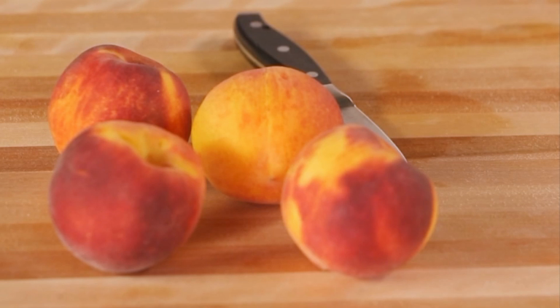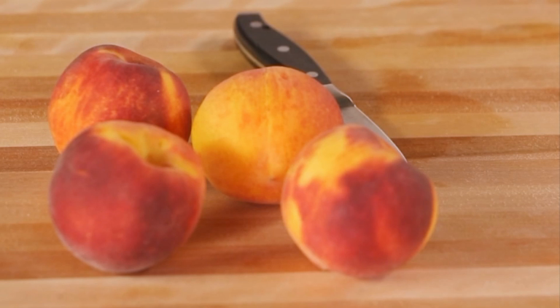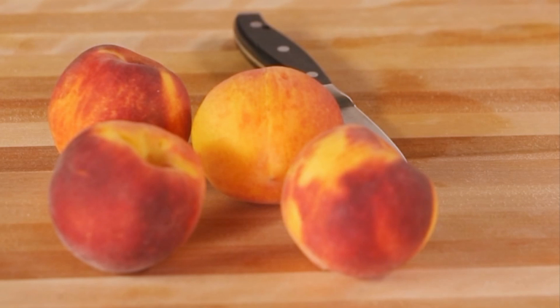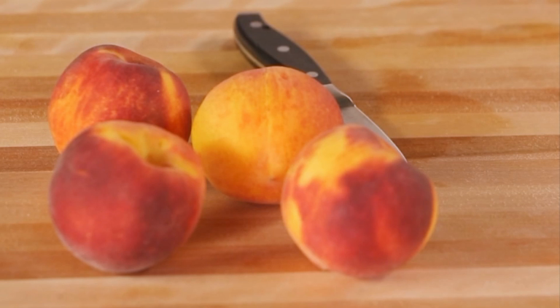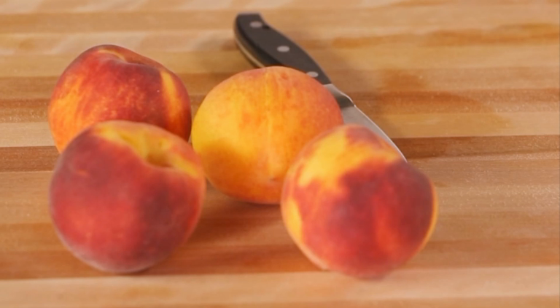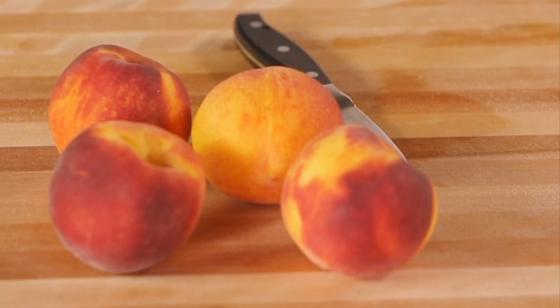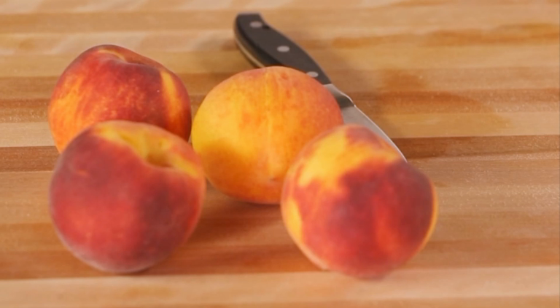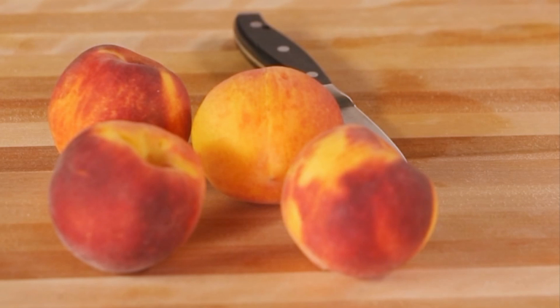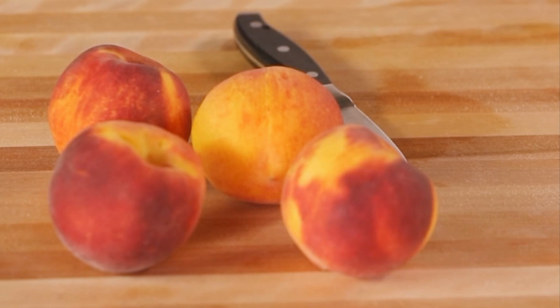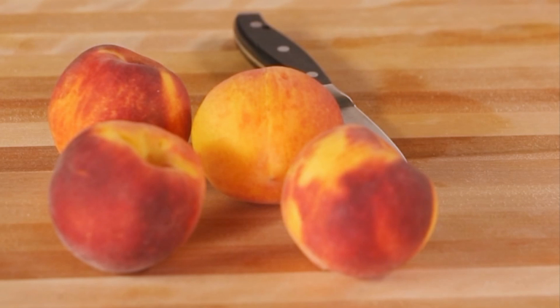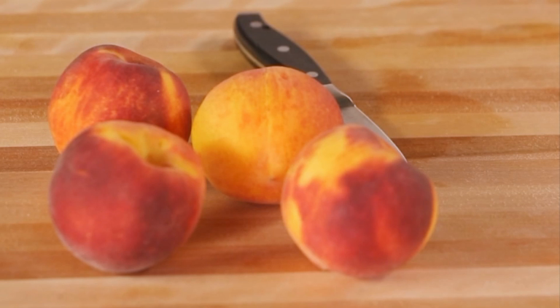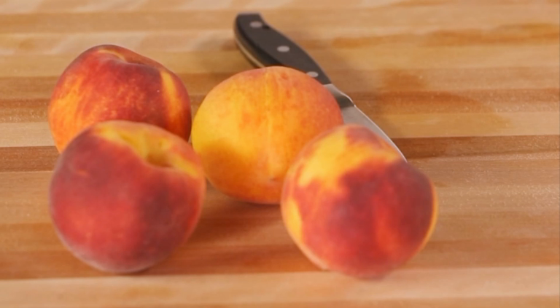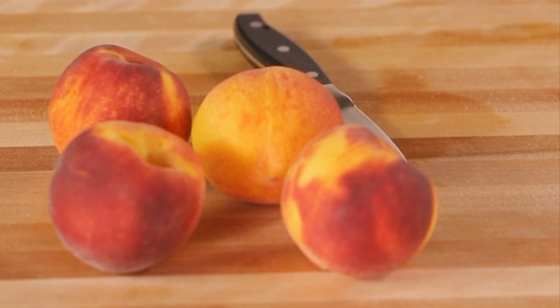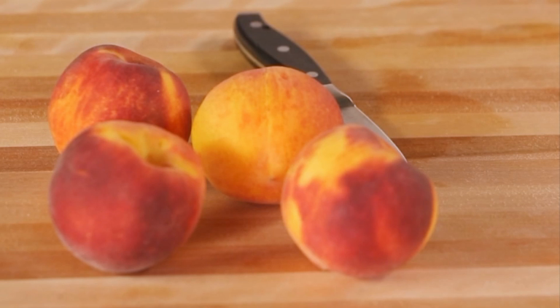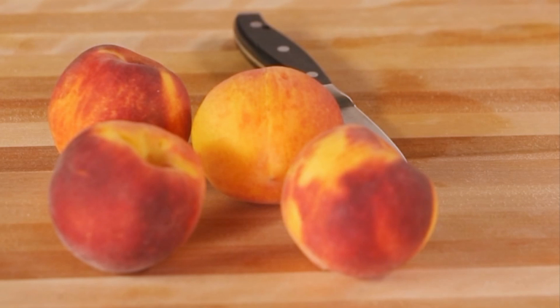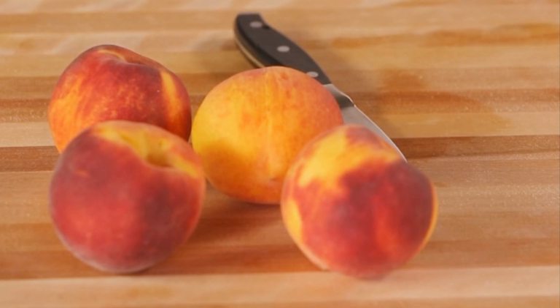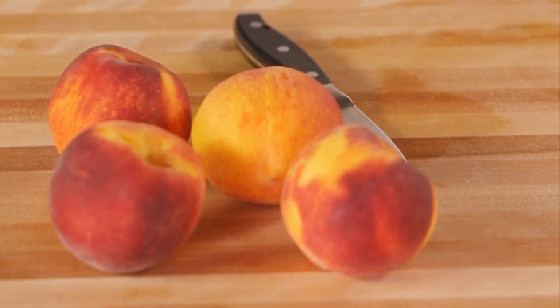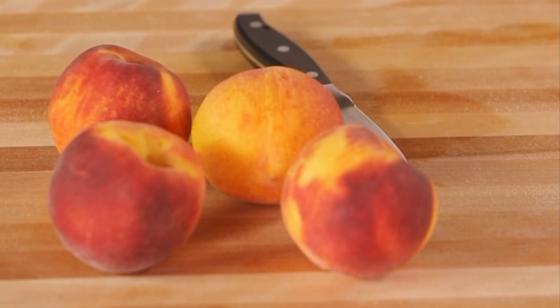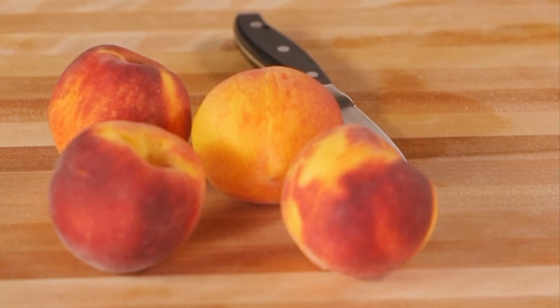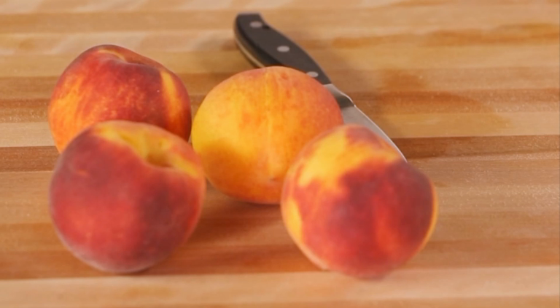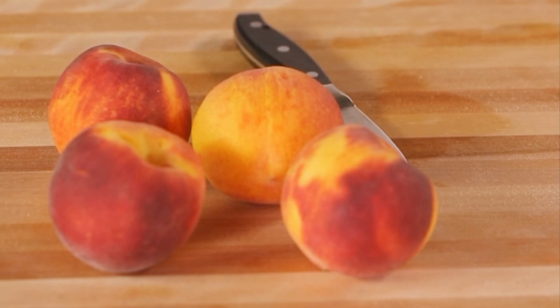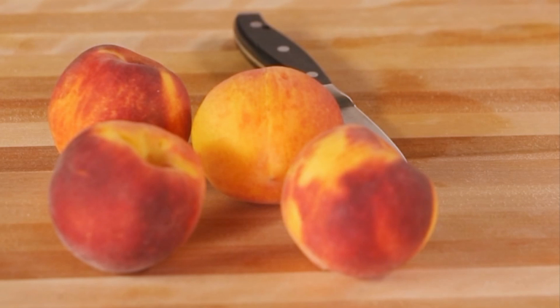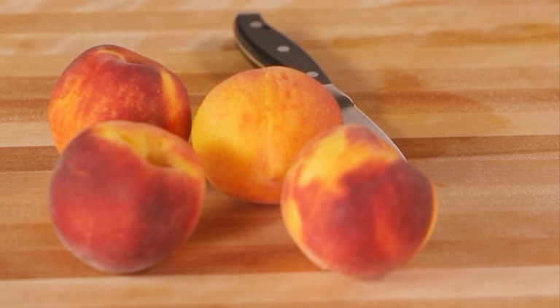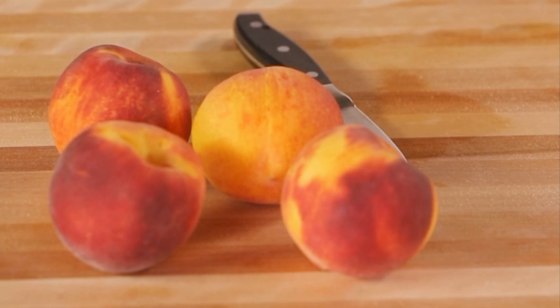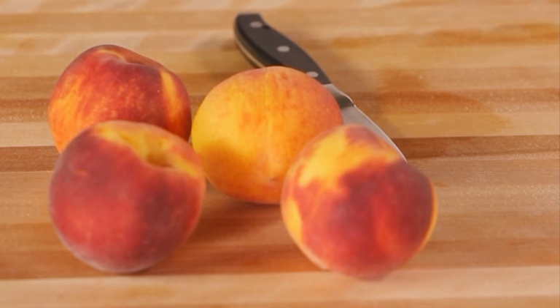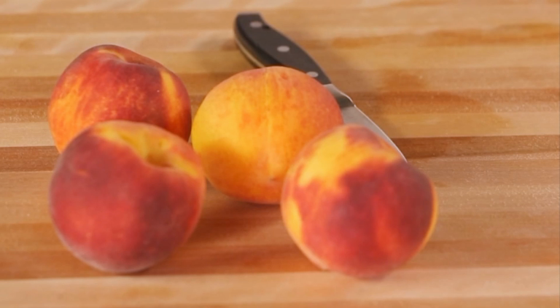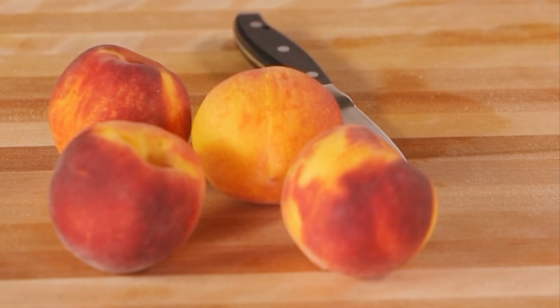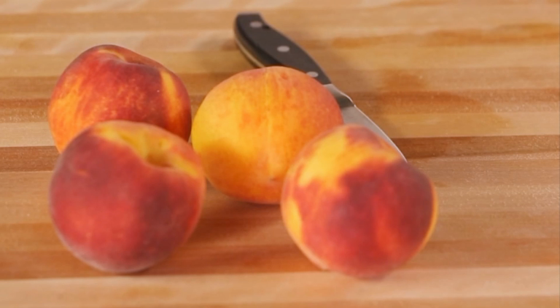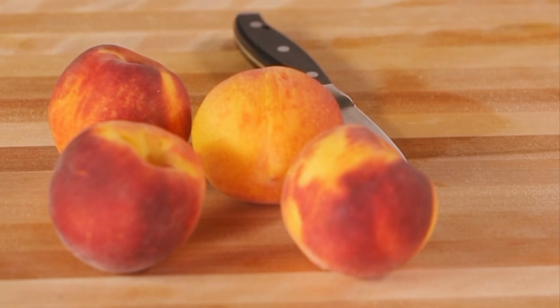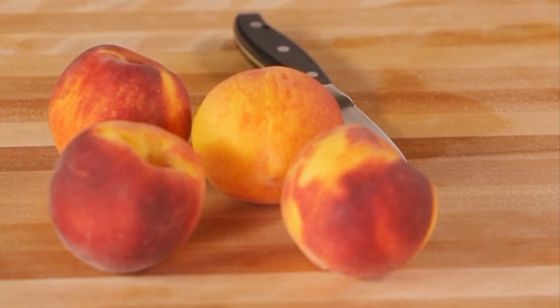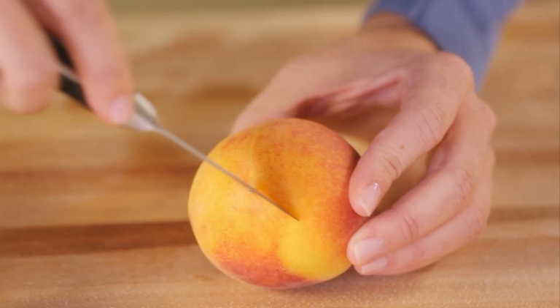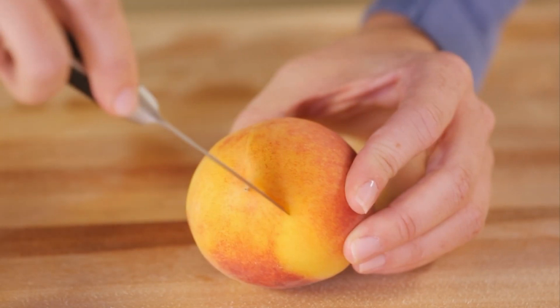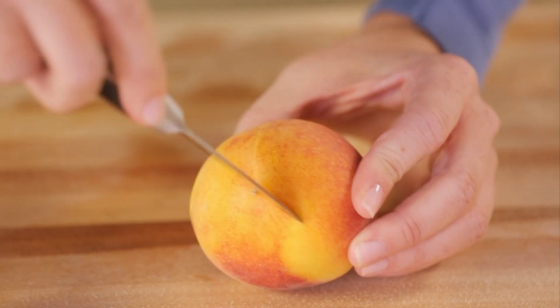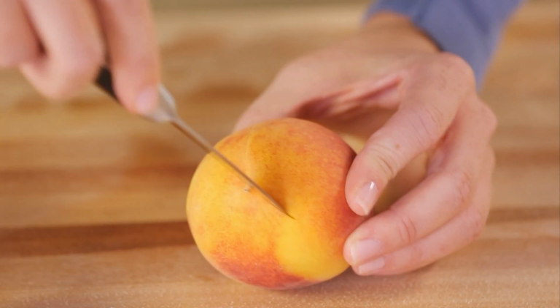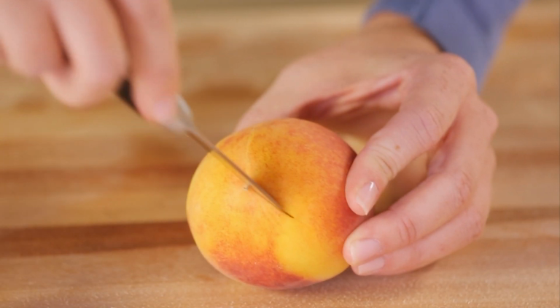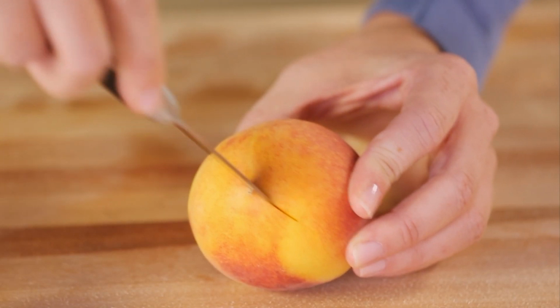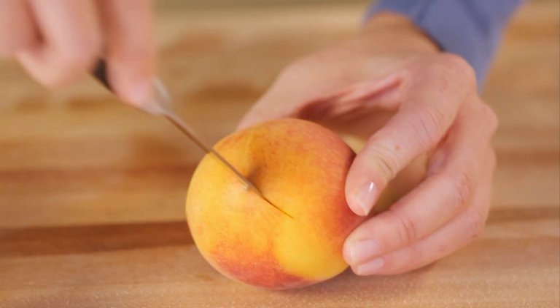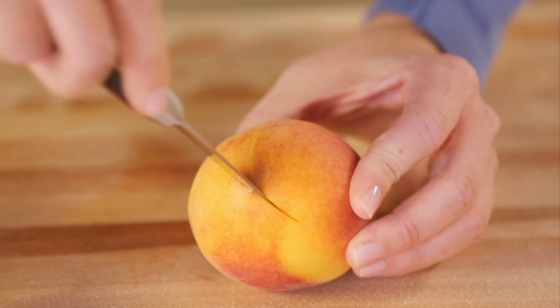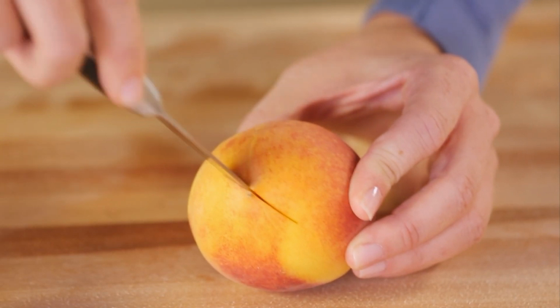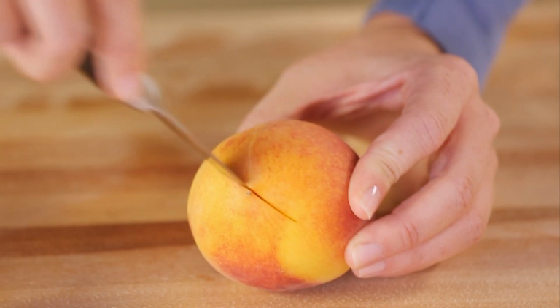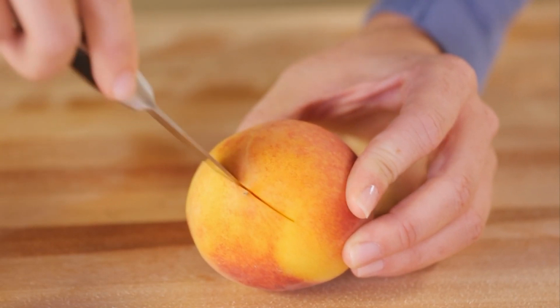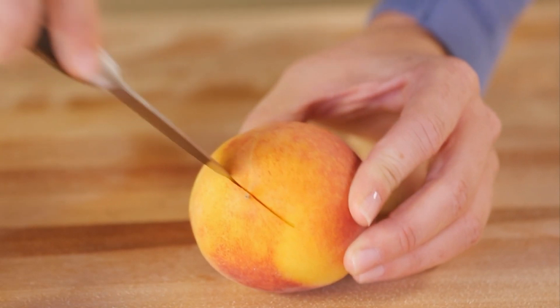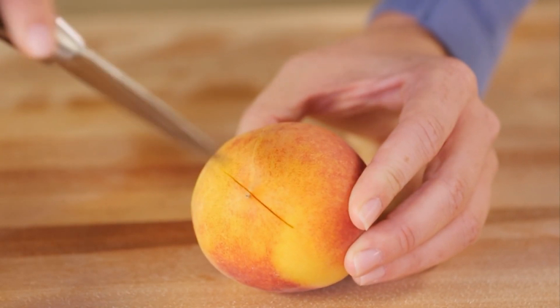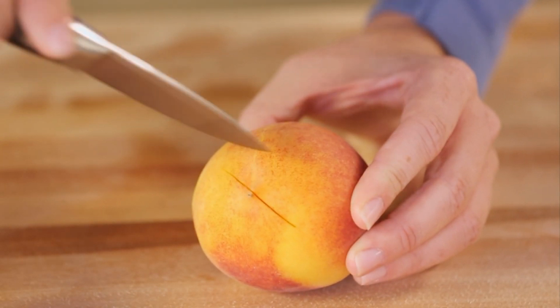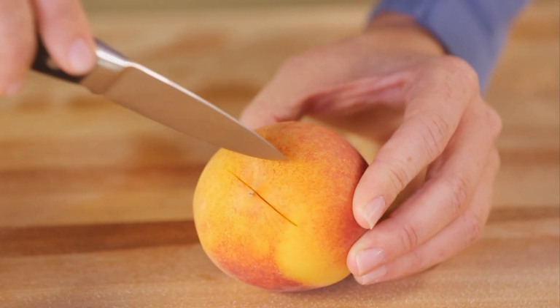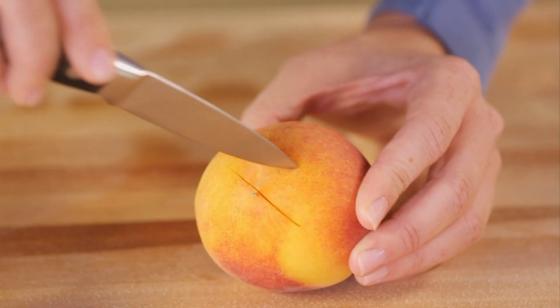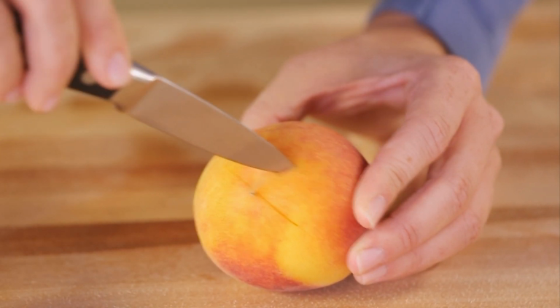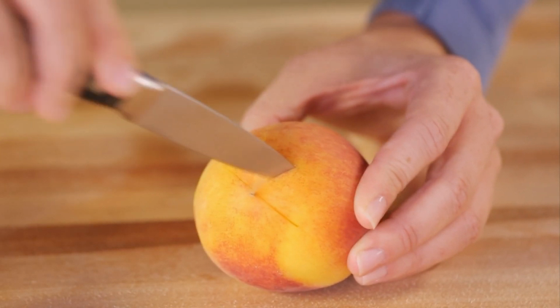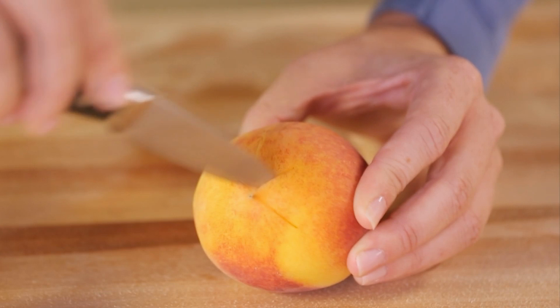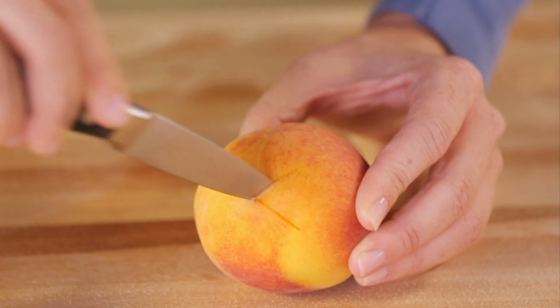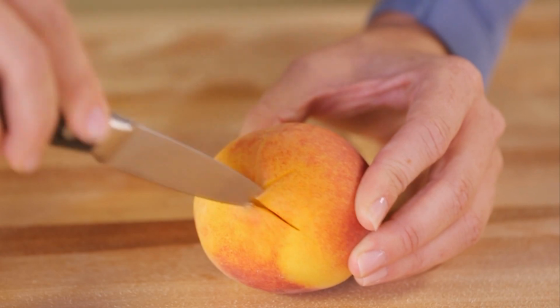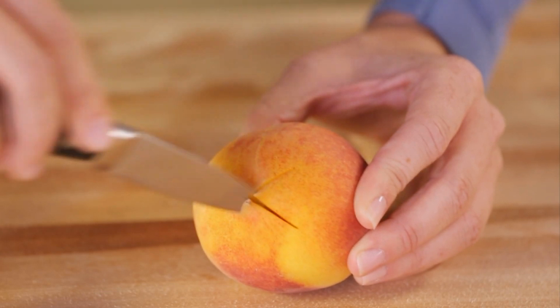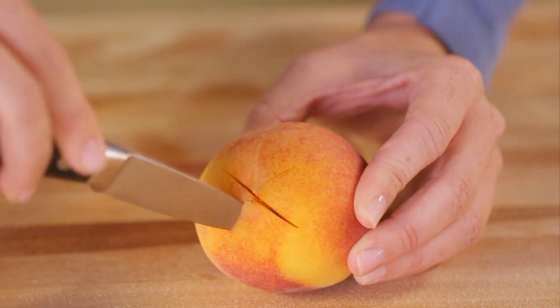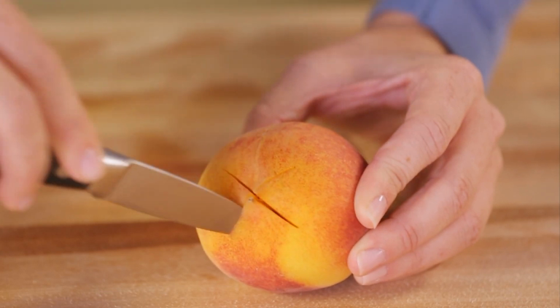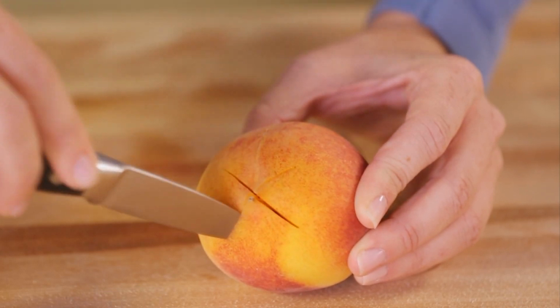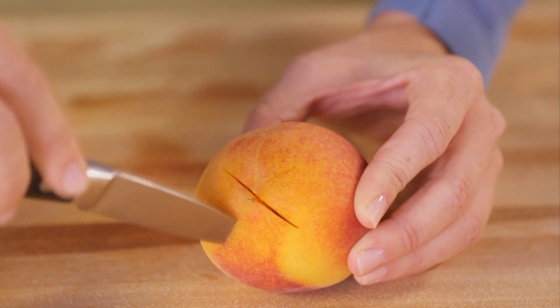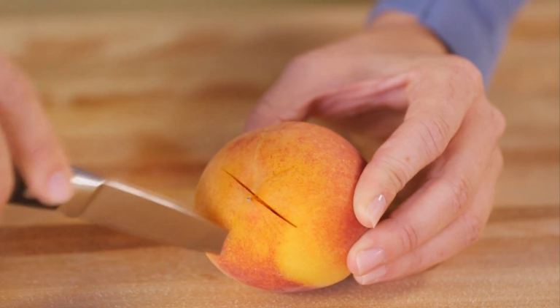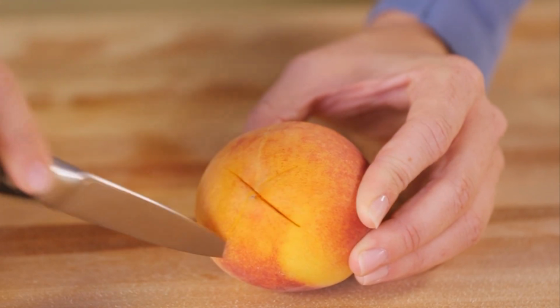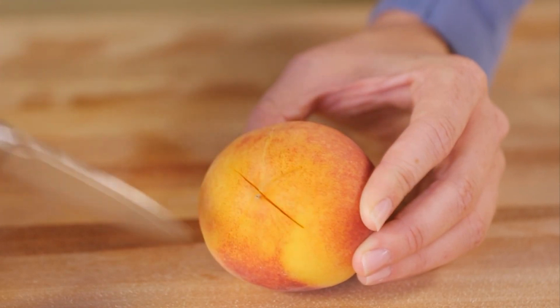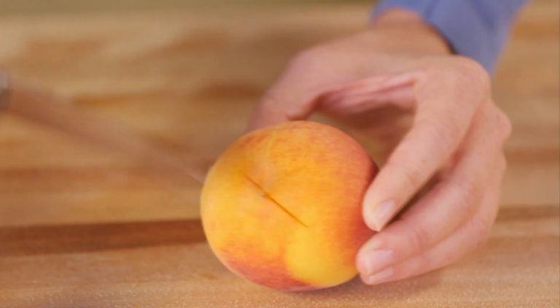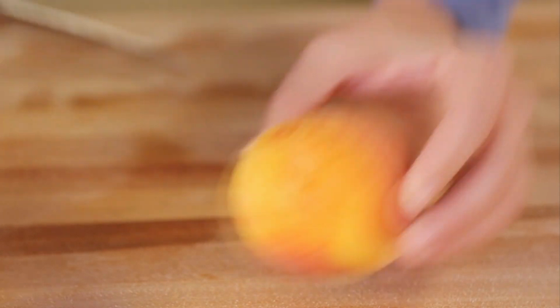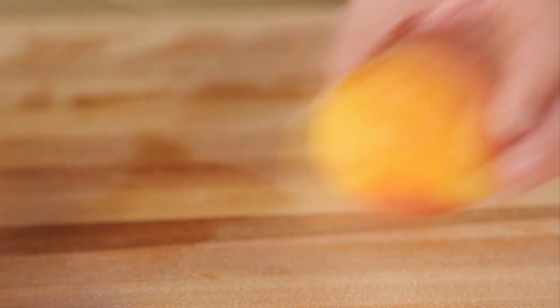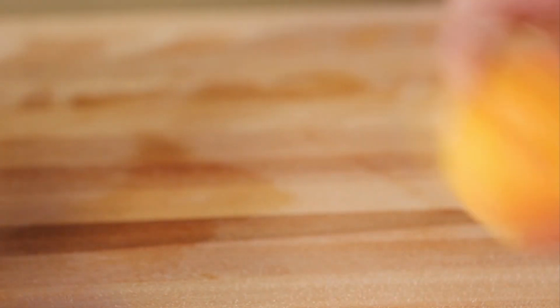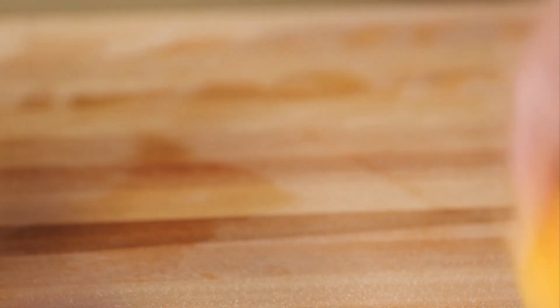To start the peeling process, X marks the spot. Make a shallow X on the bottom of each peach to allow for expansion while cooking.